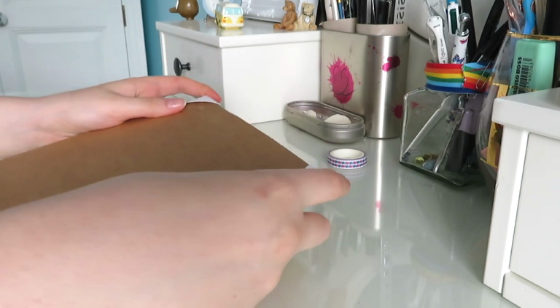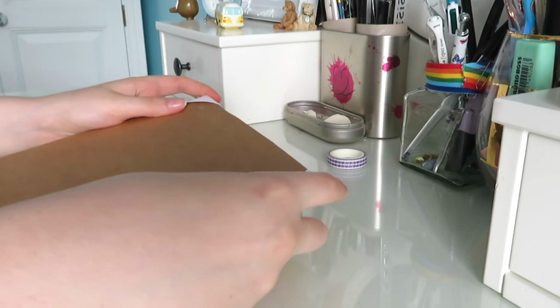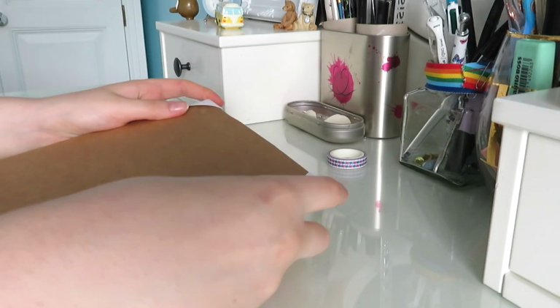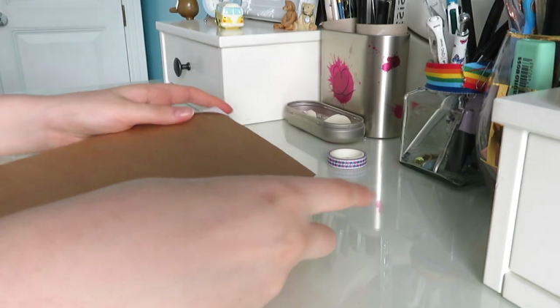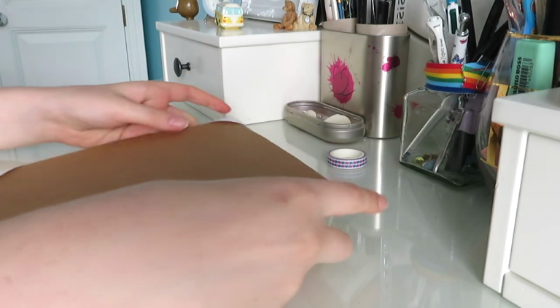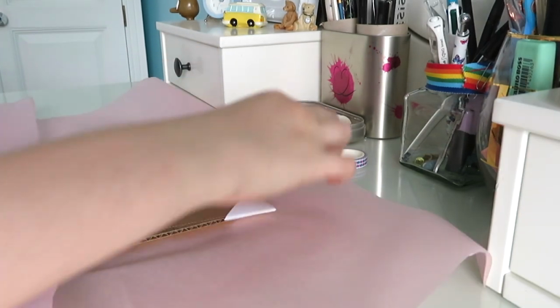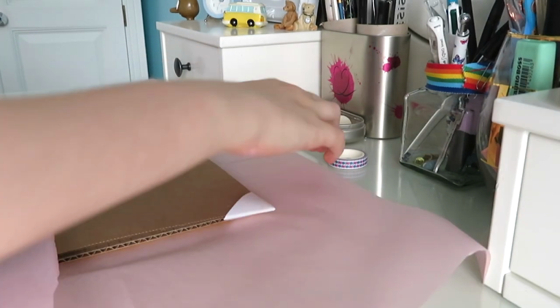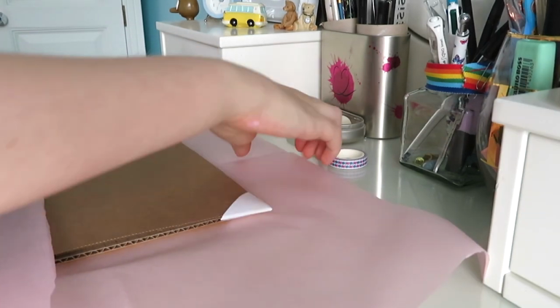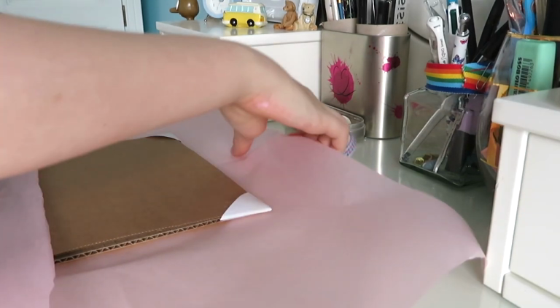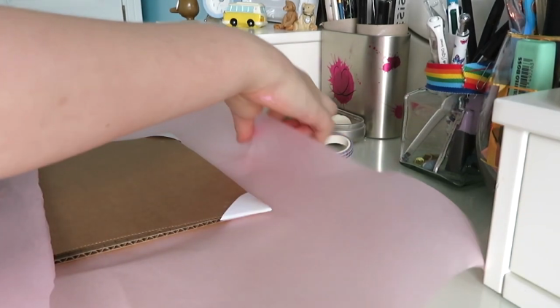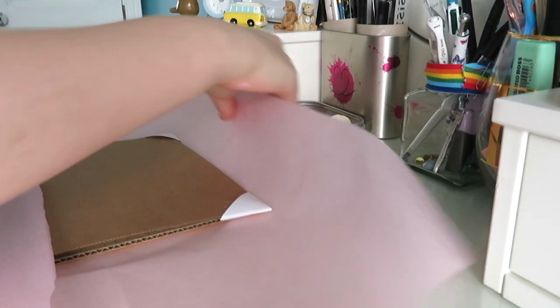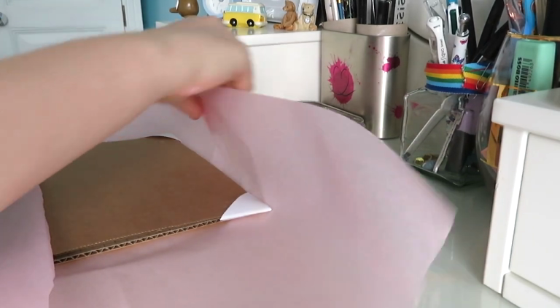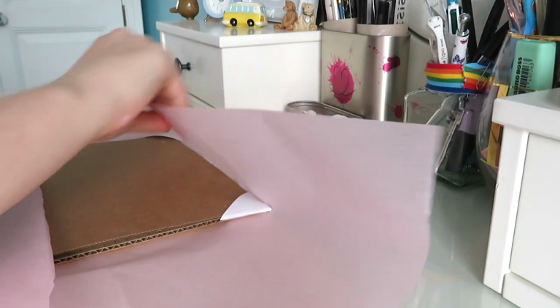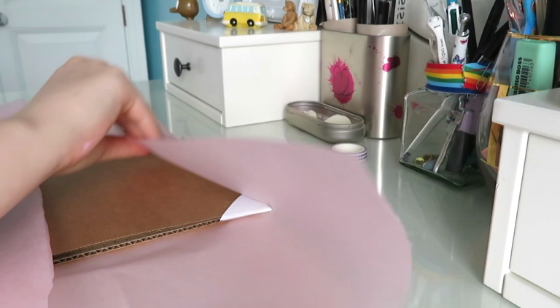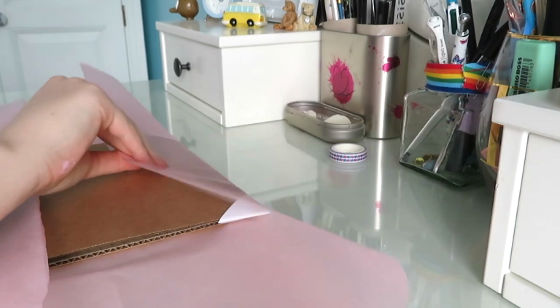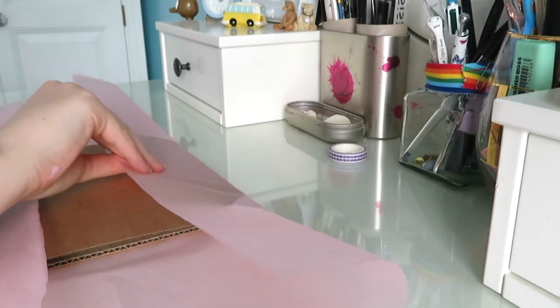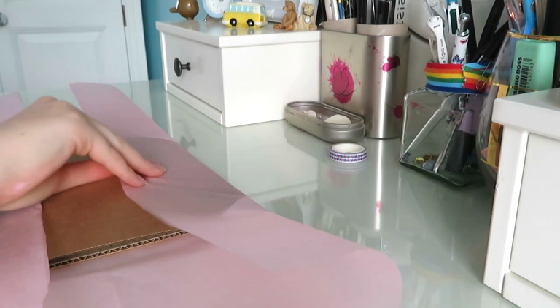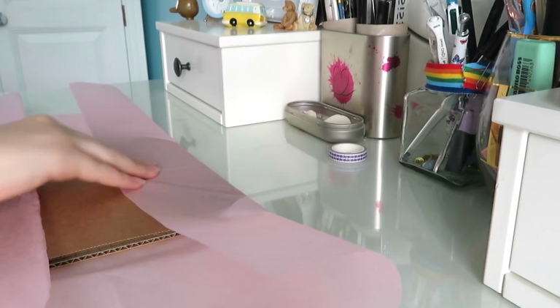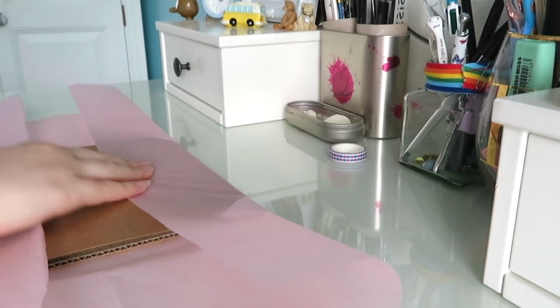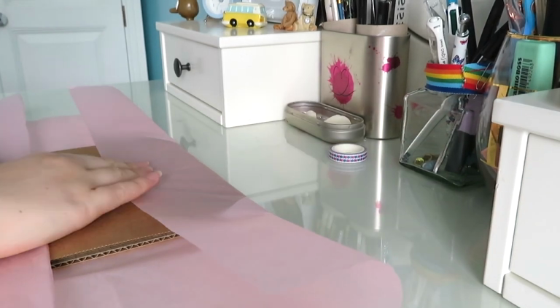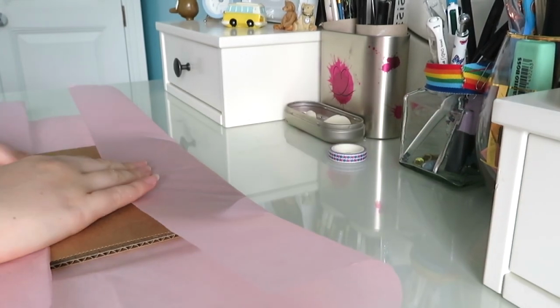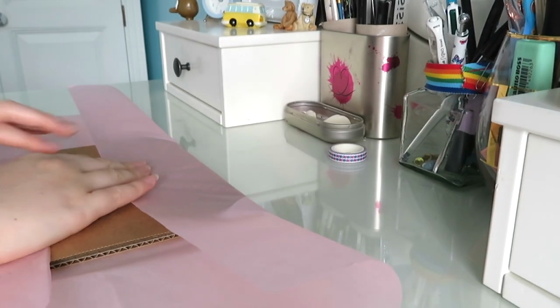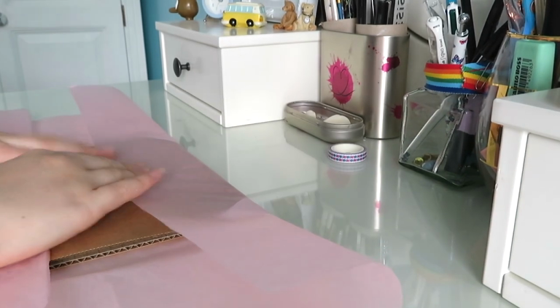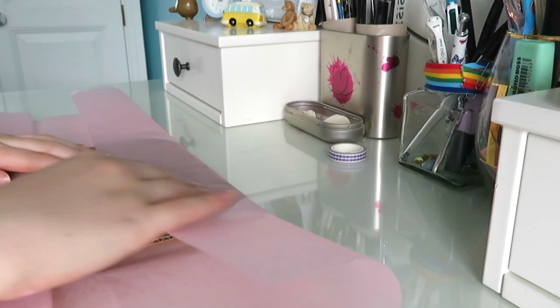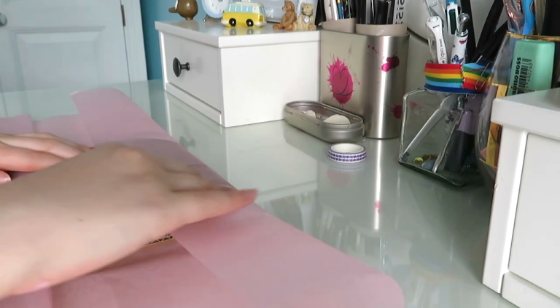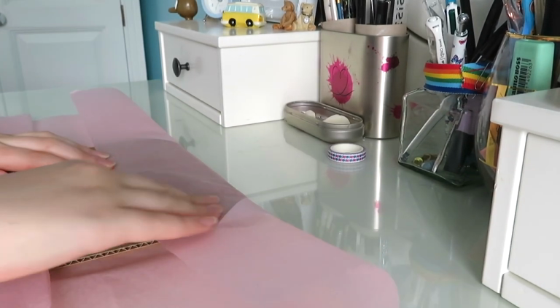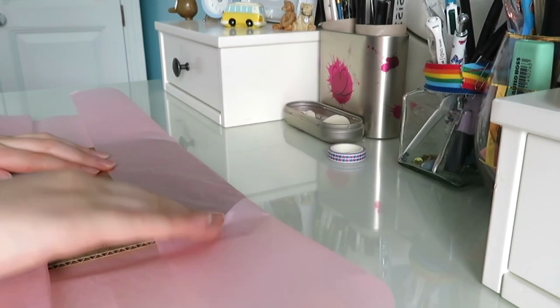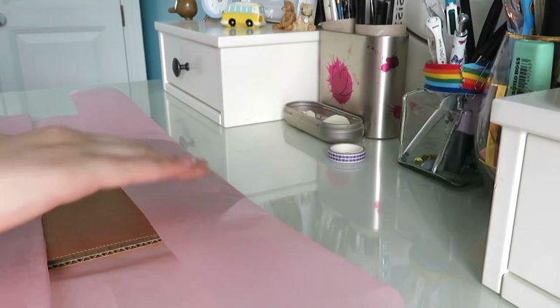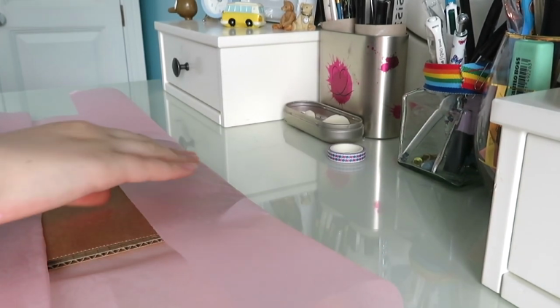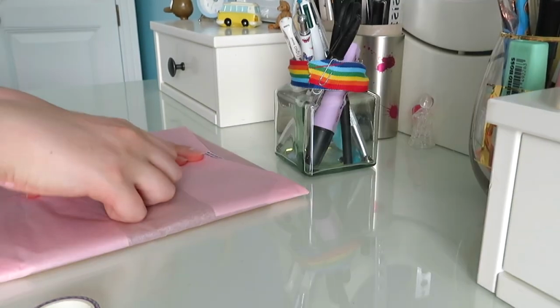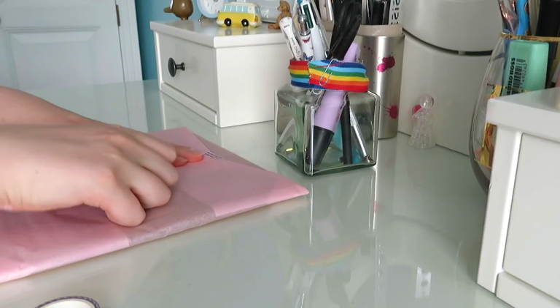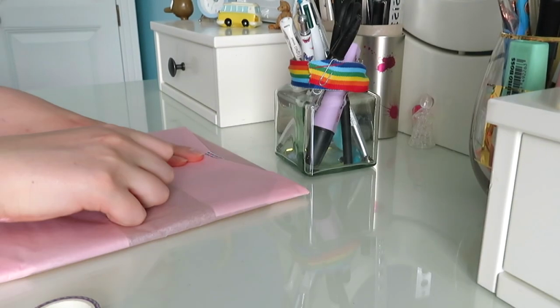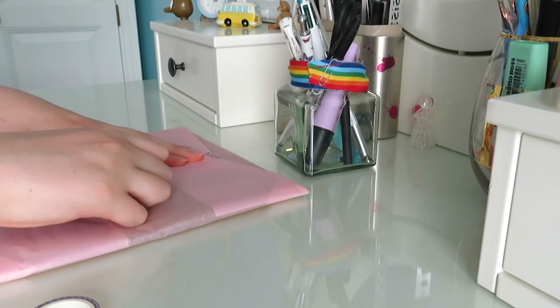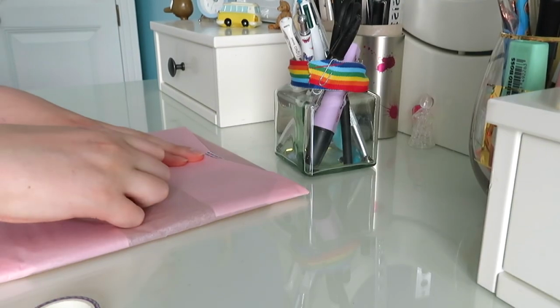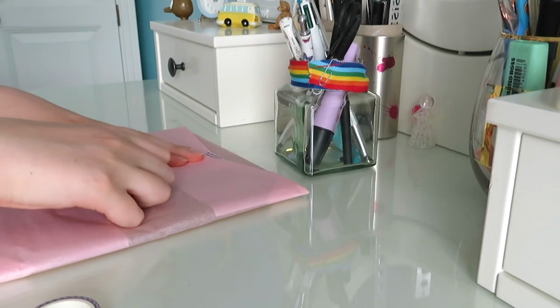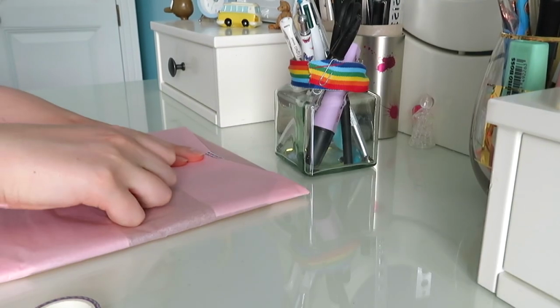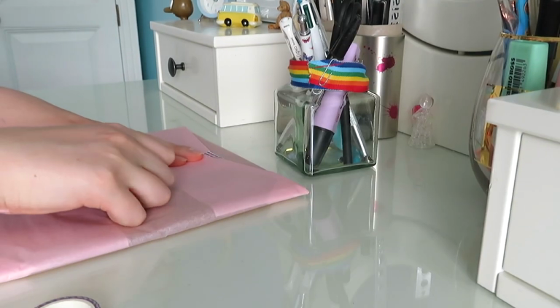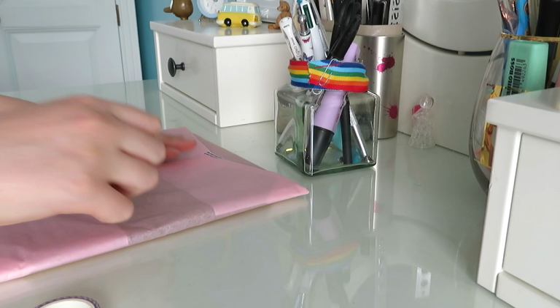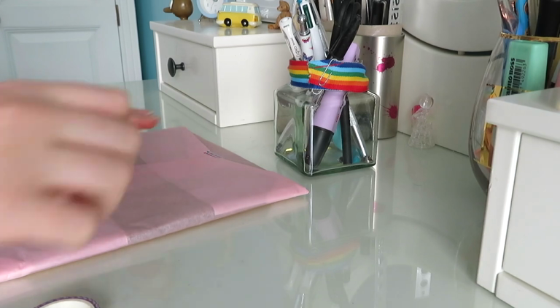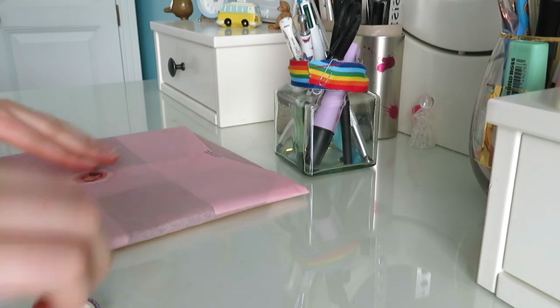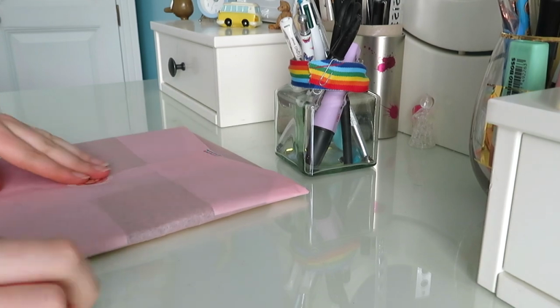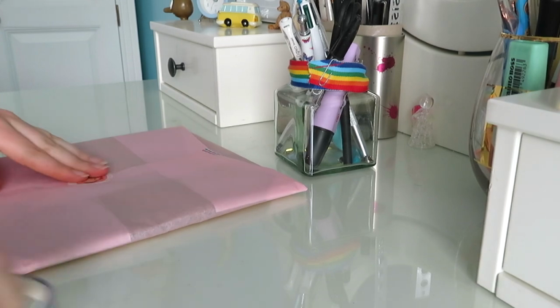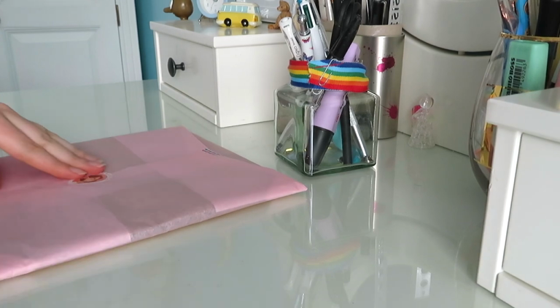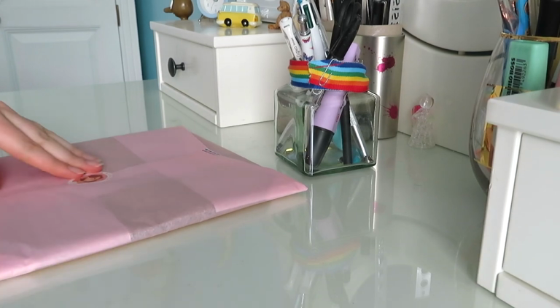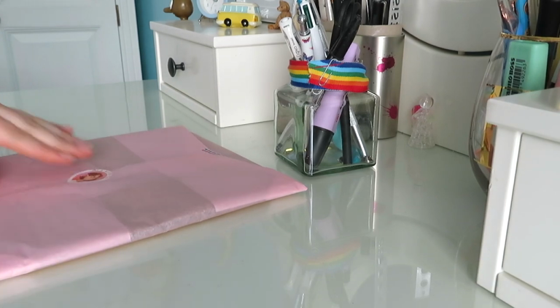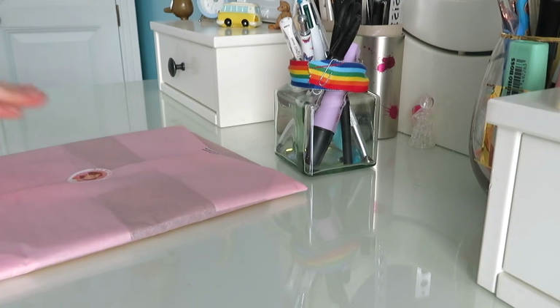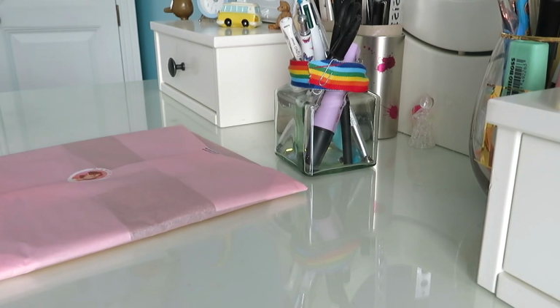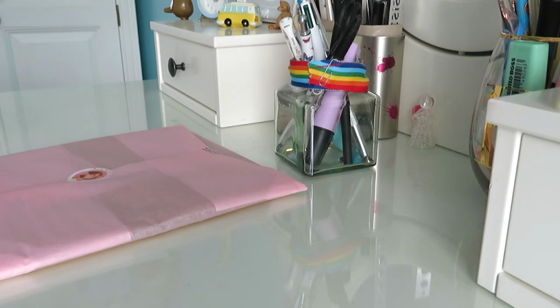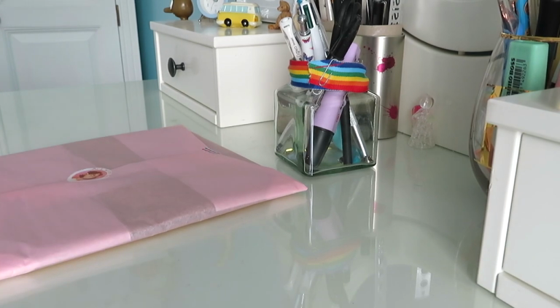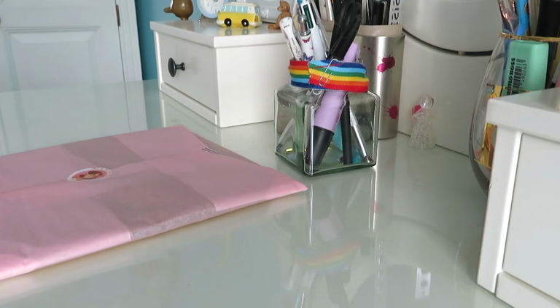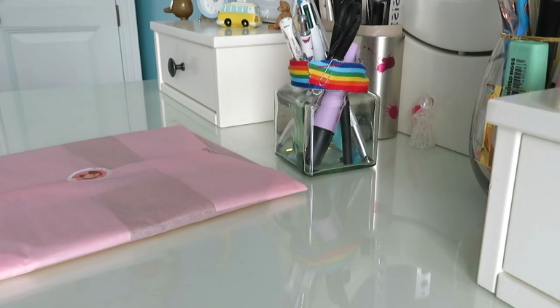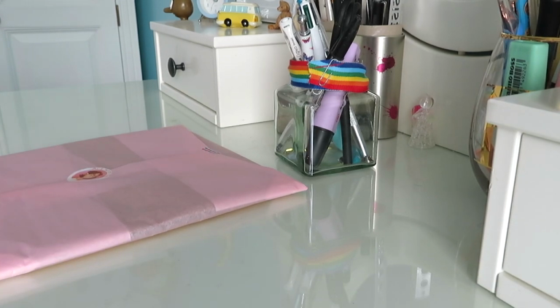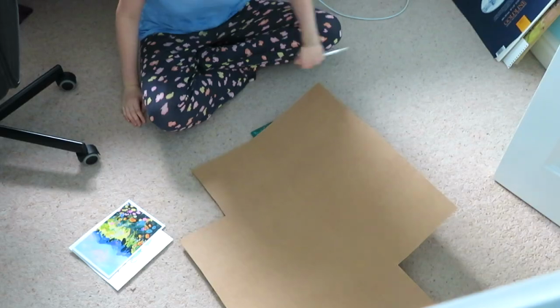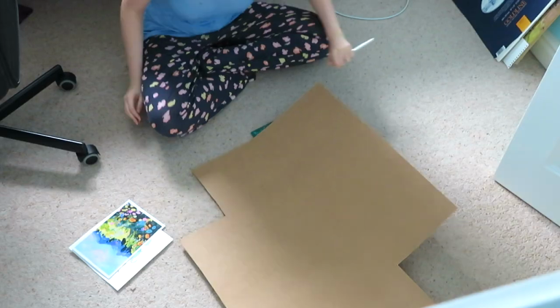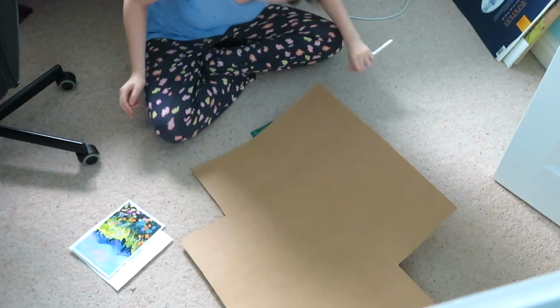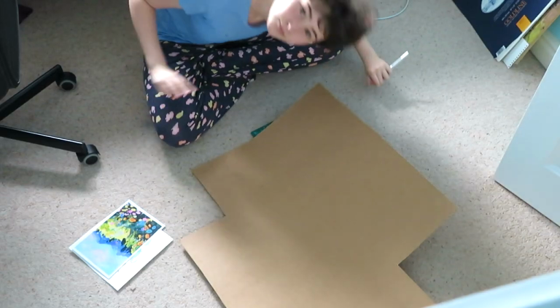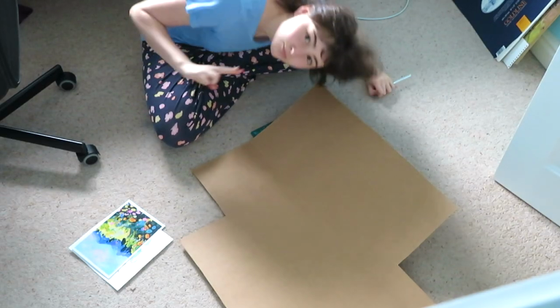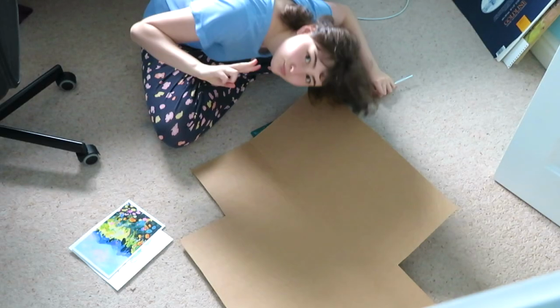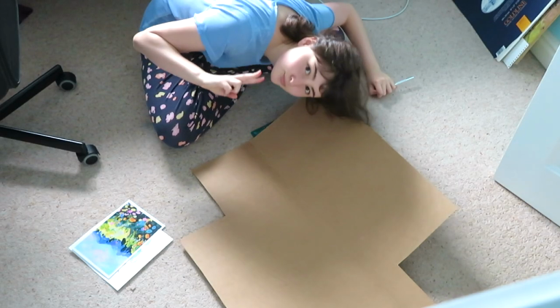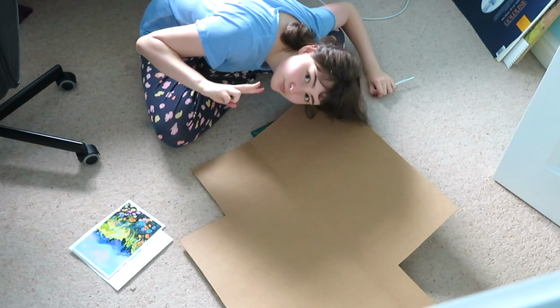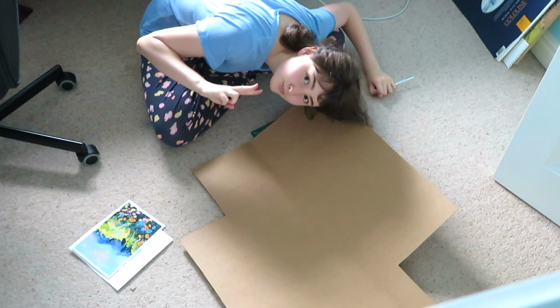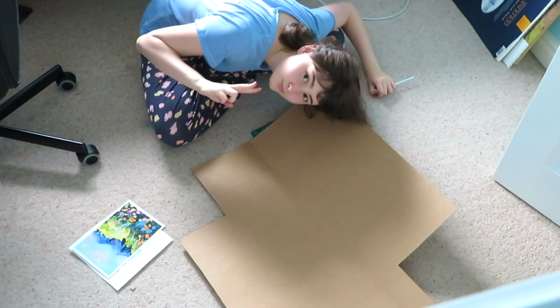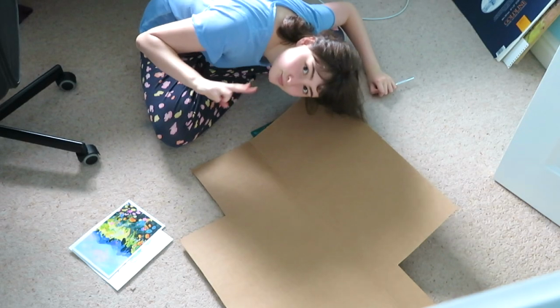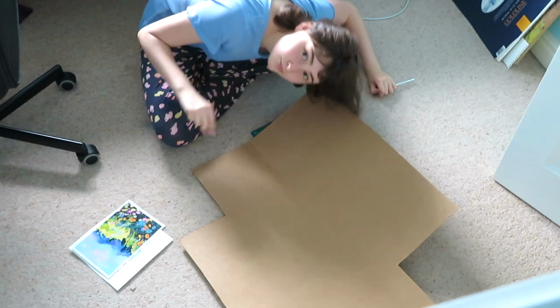Hello everybody, it's me, Emily, with another video showing what I get up to in a week running my Etsy shop.